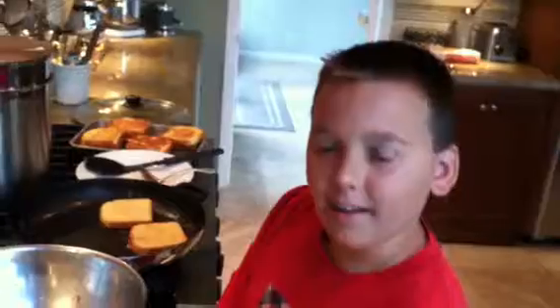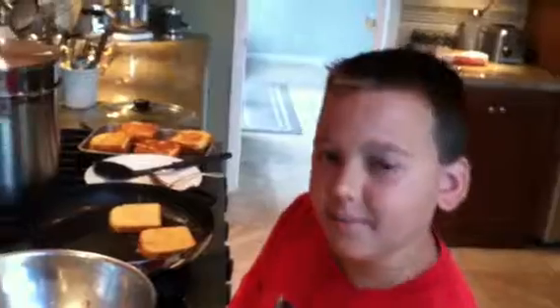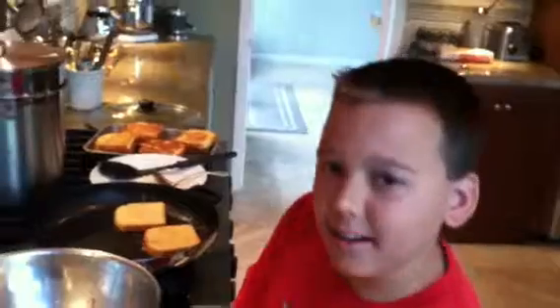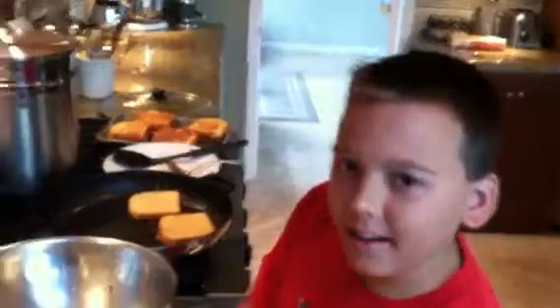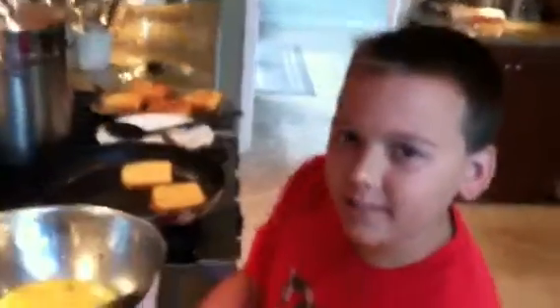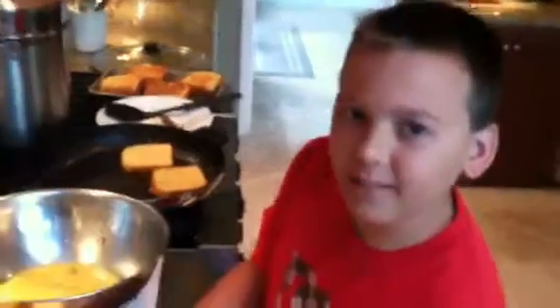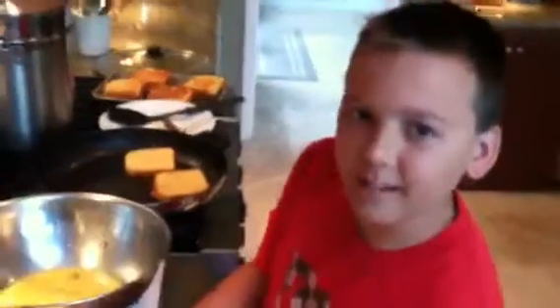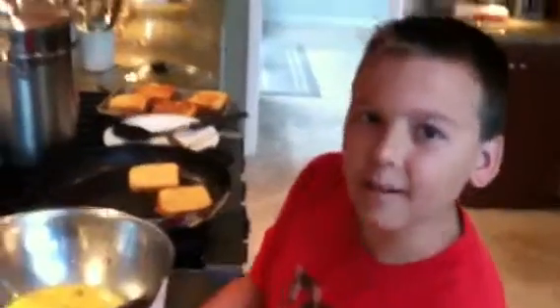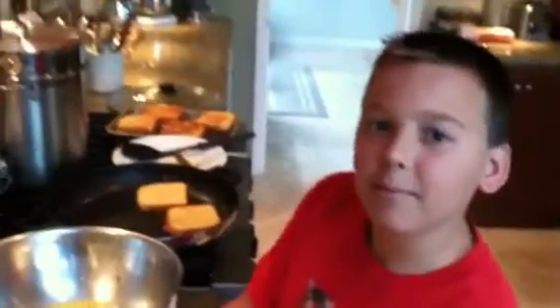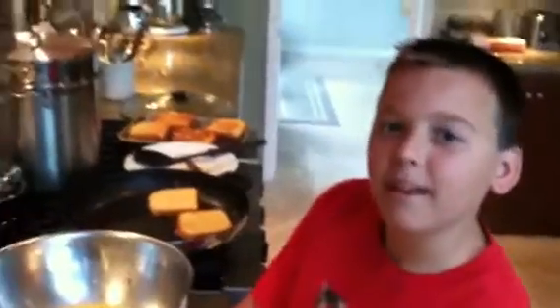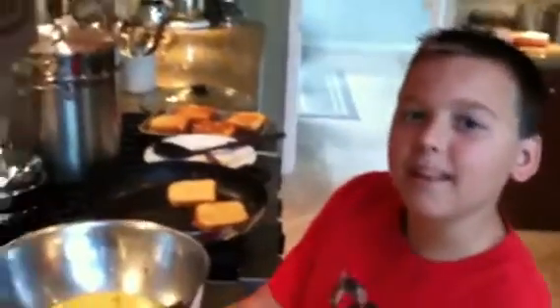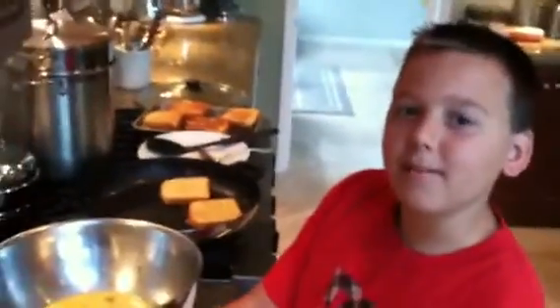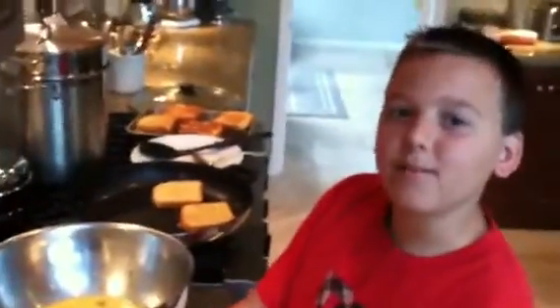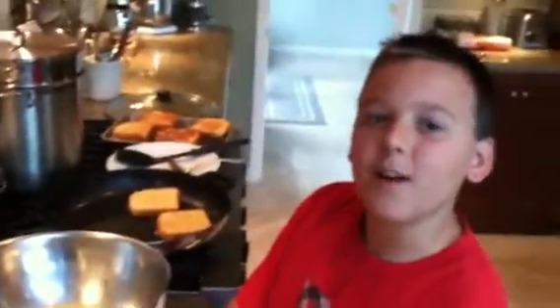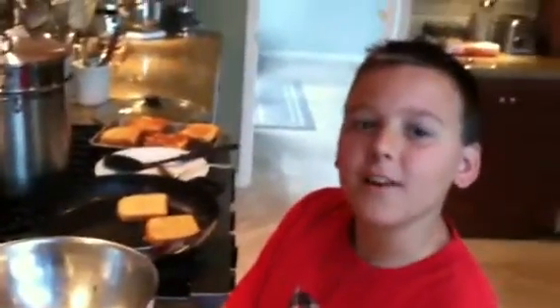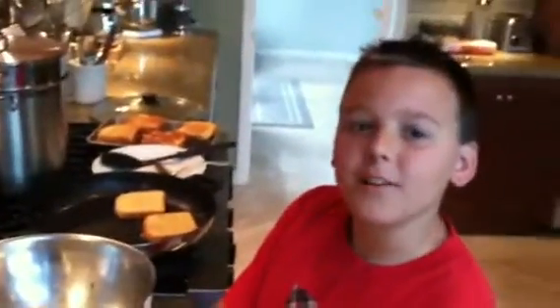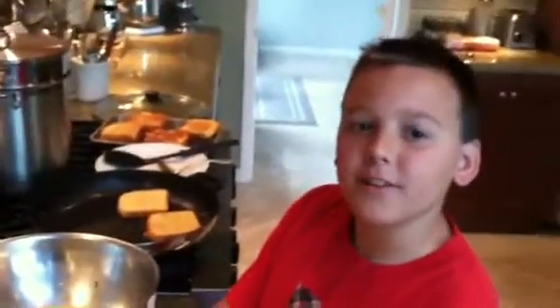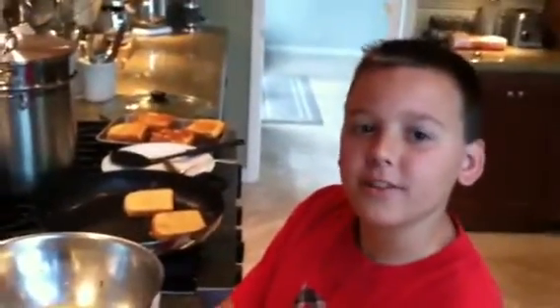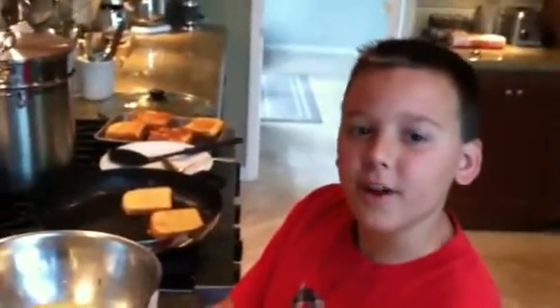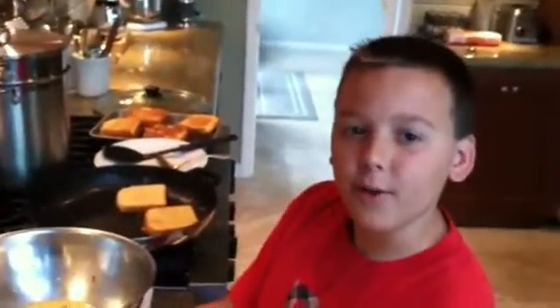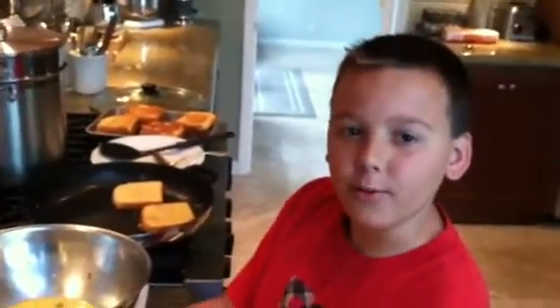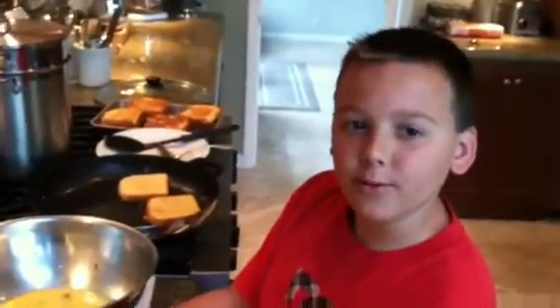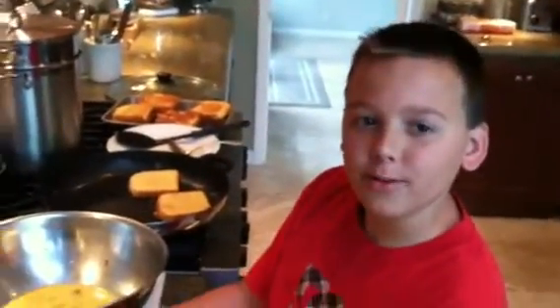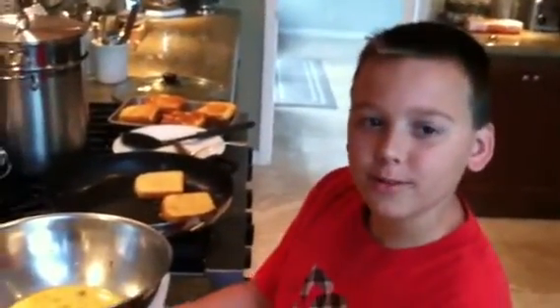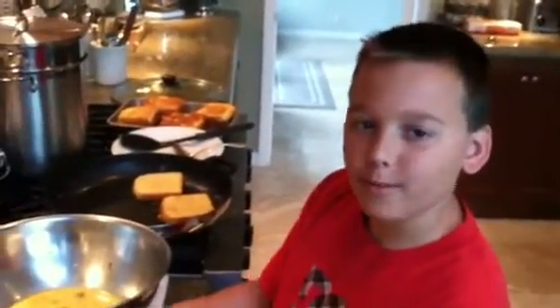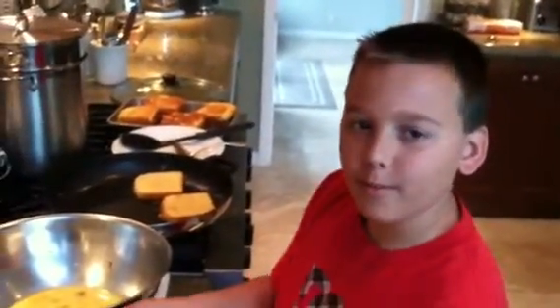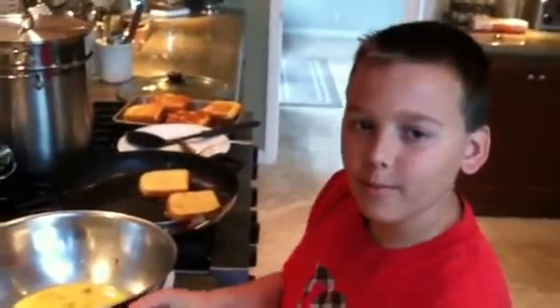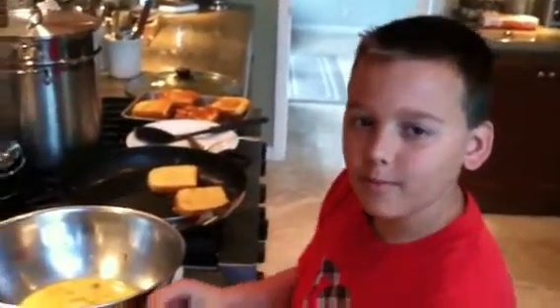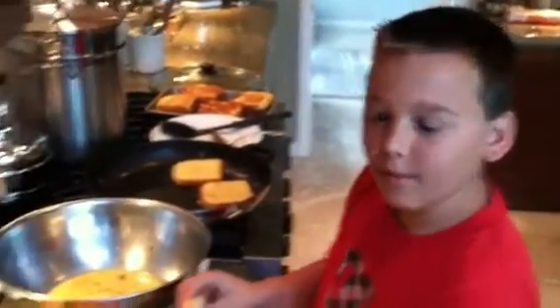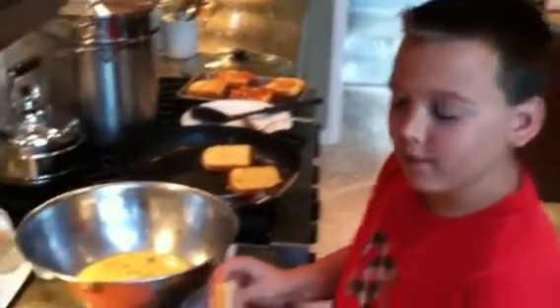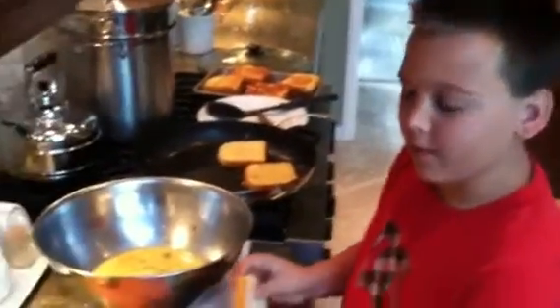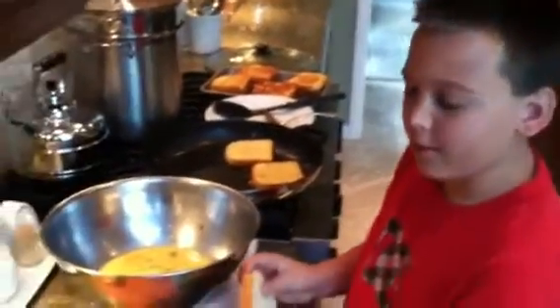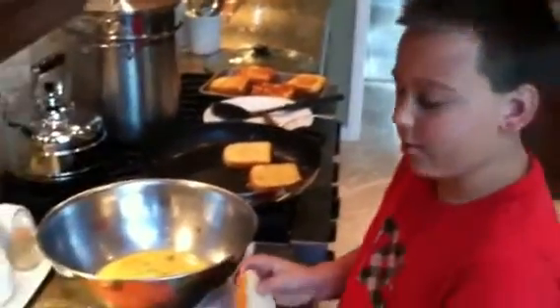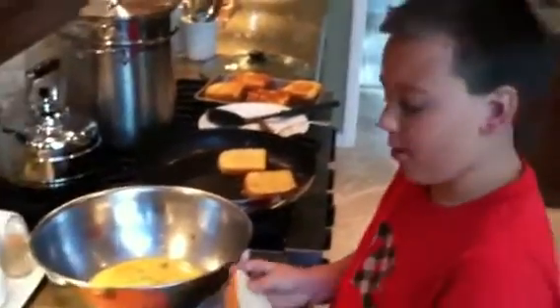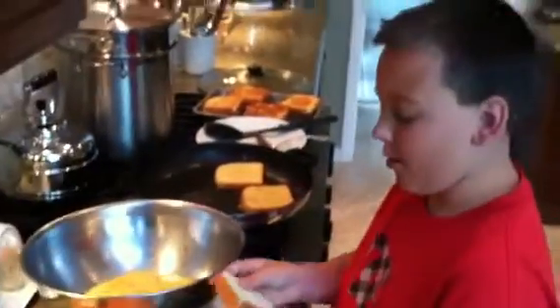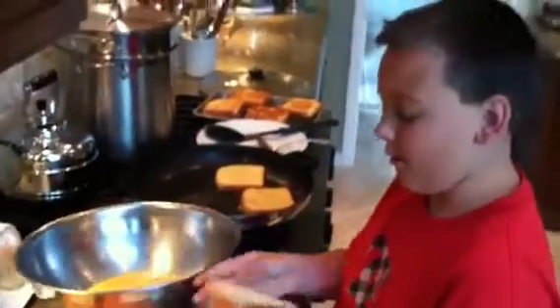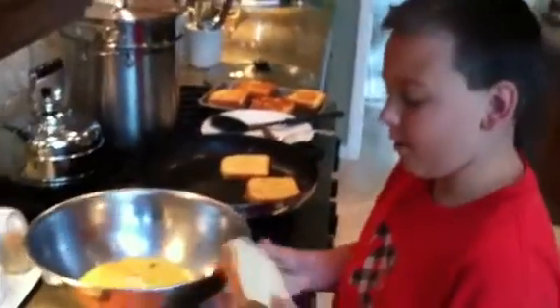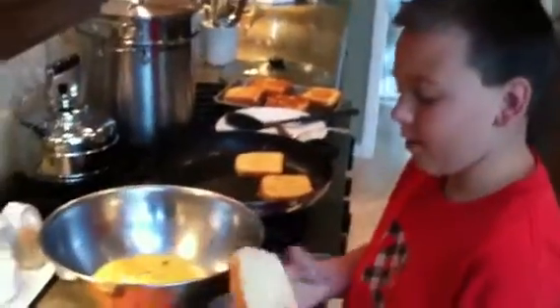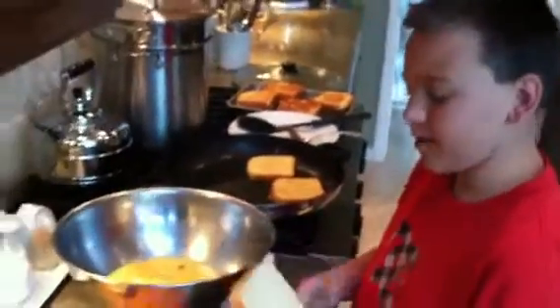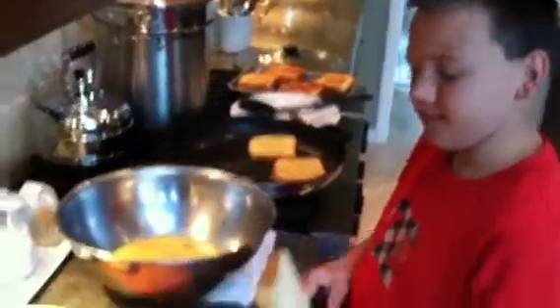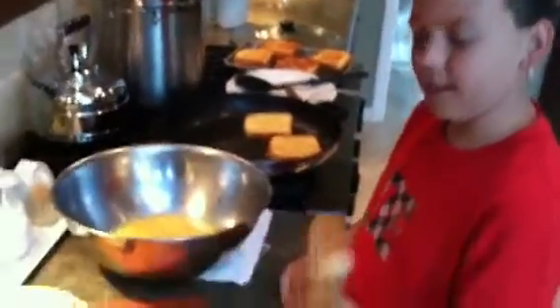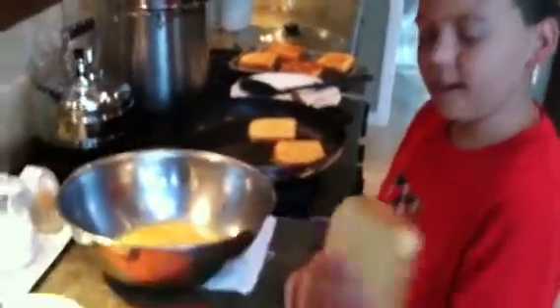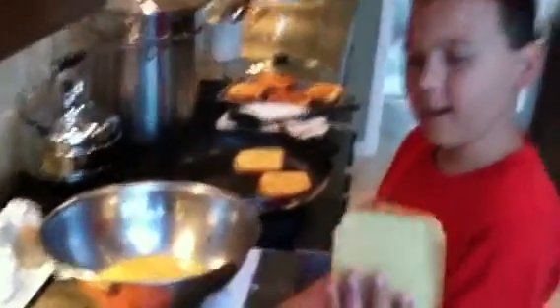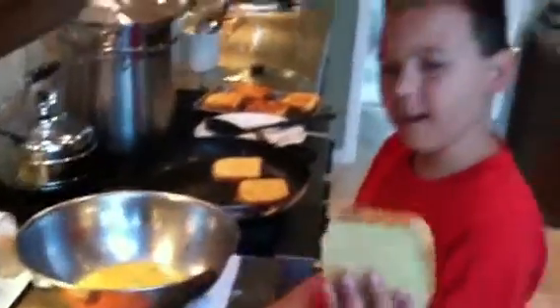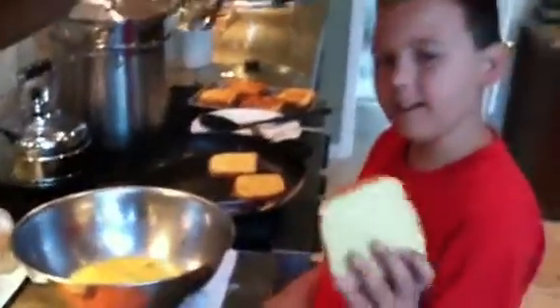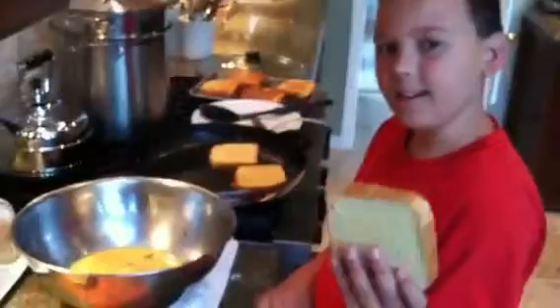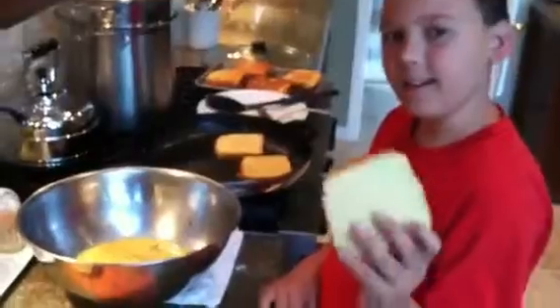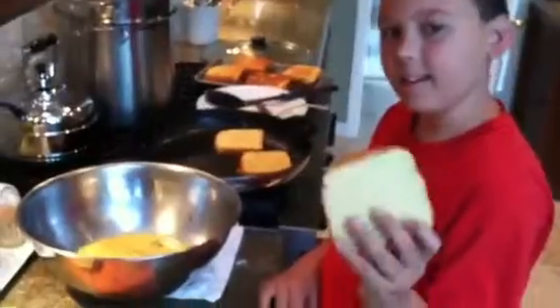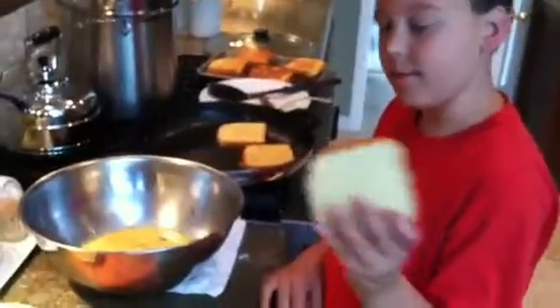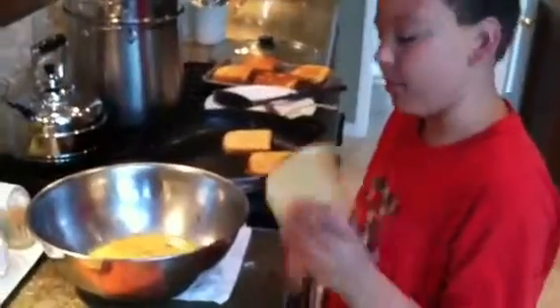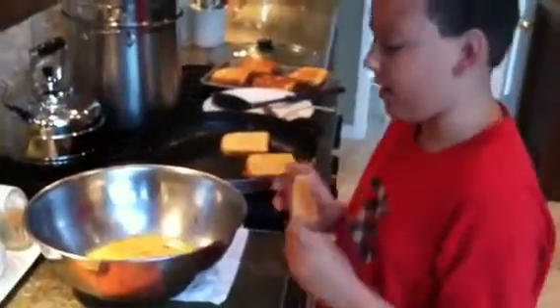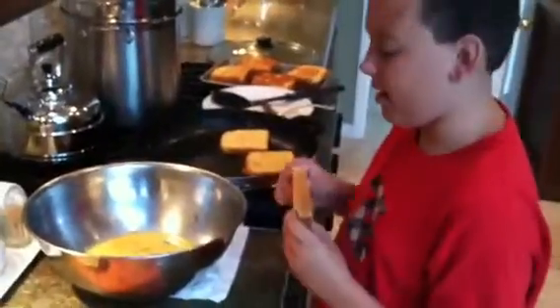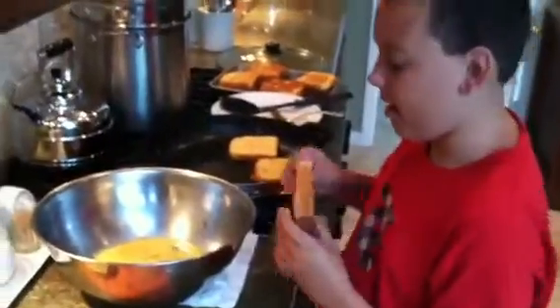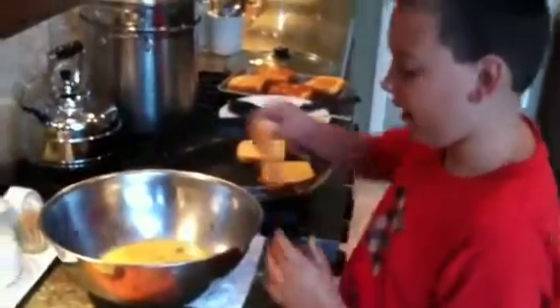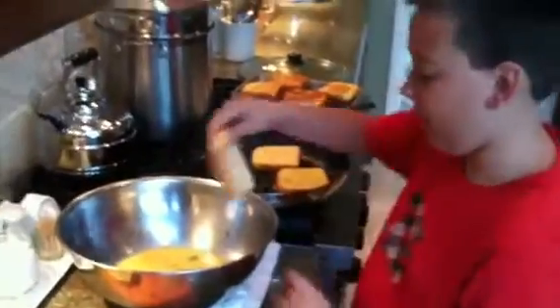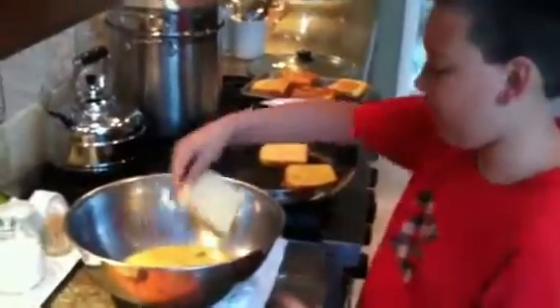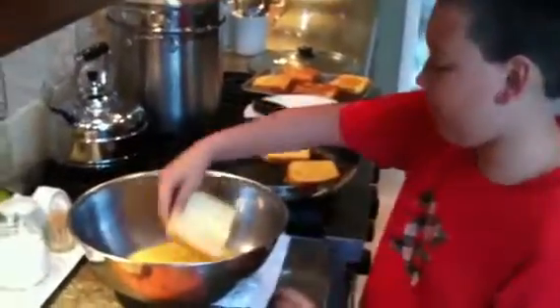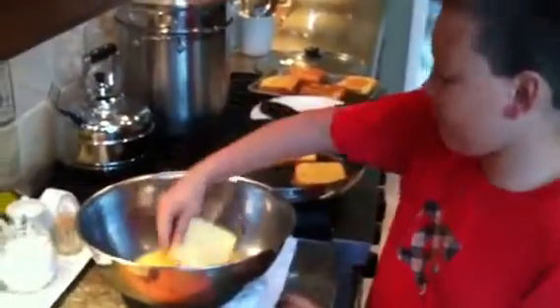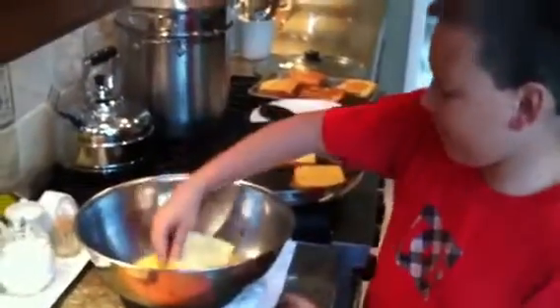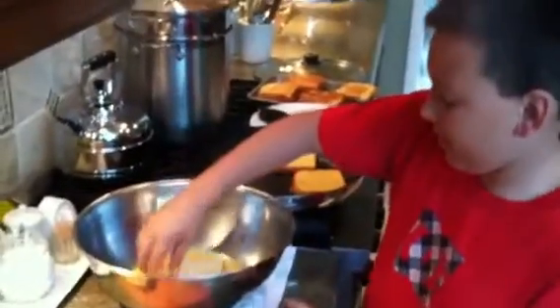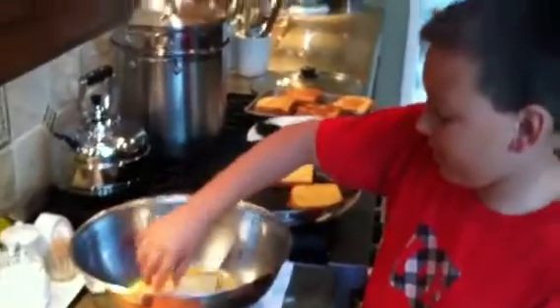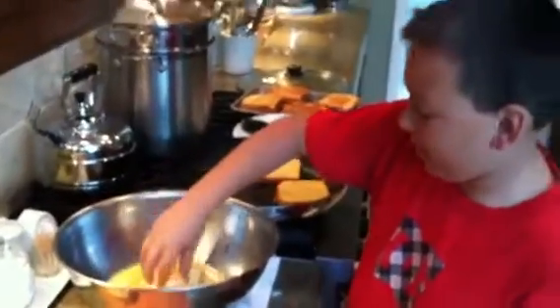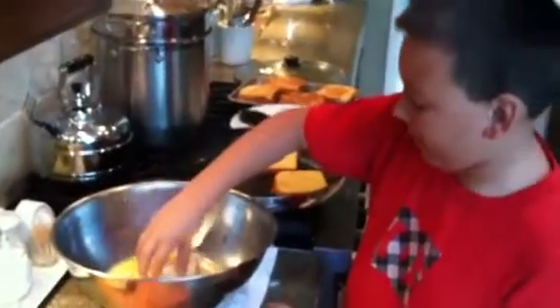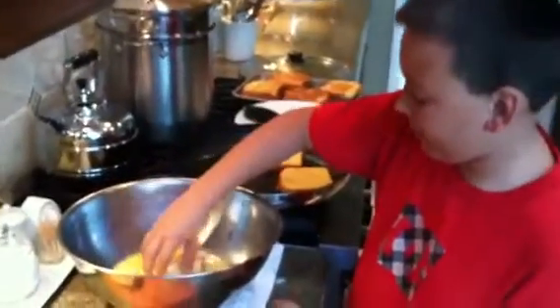I'm Taylor, and I'm making French toast. First, I take the bread and I put it in the batter.